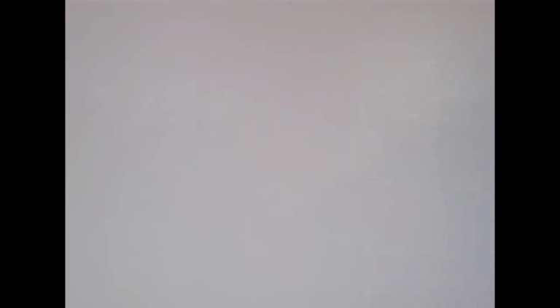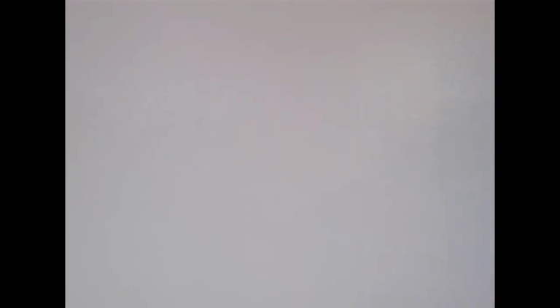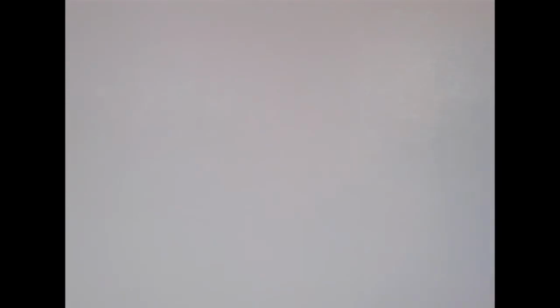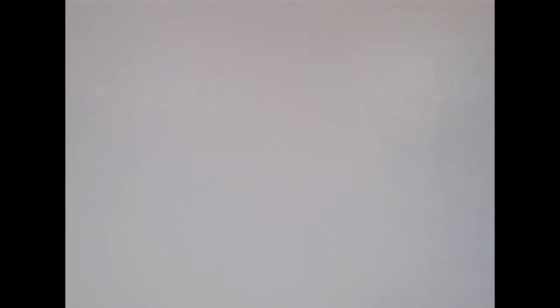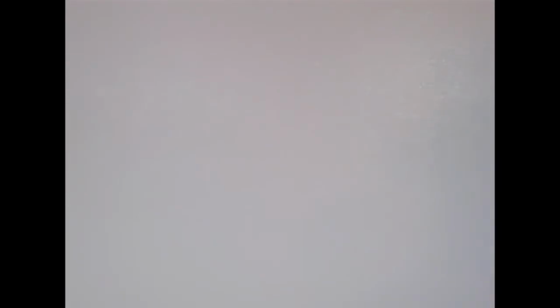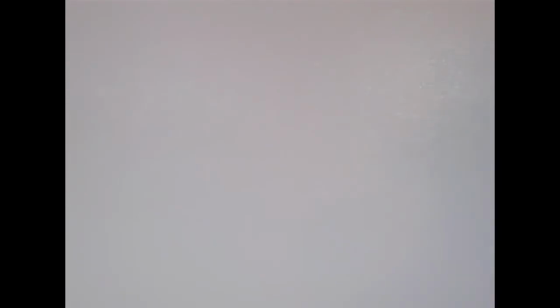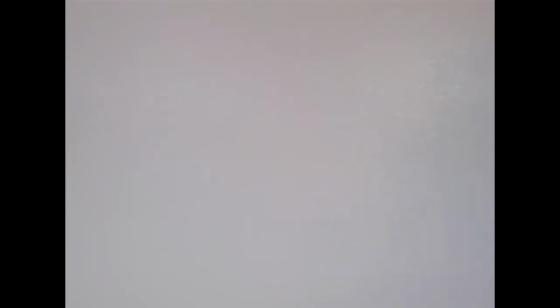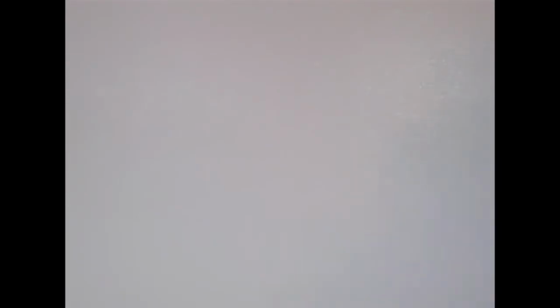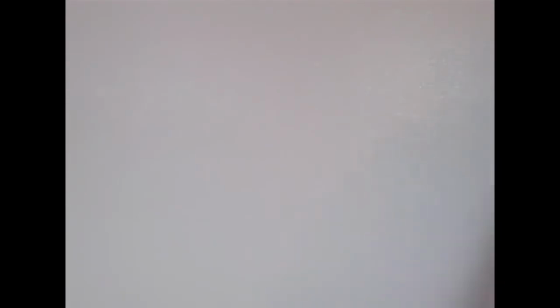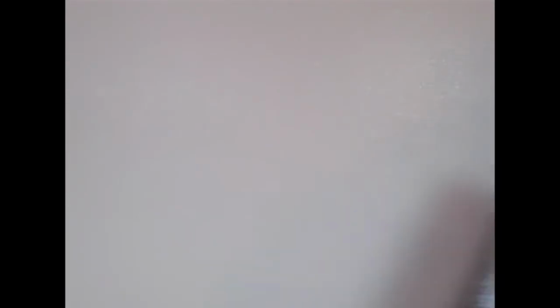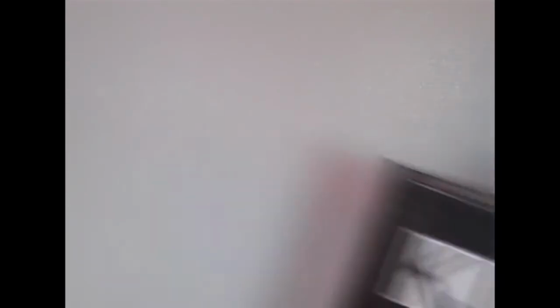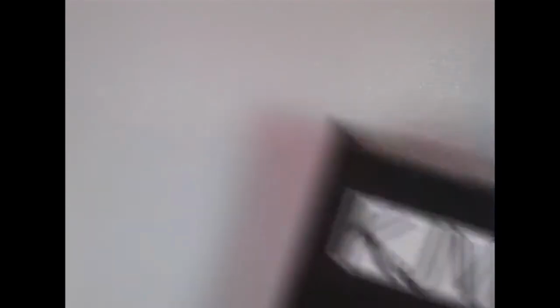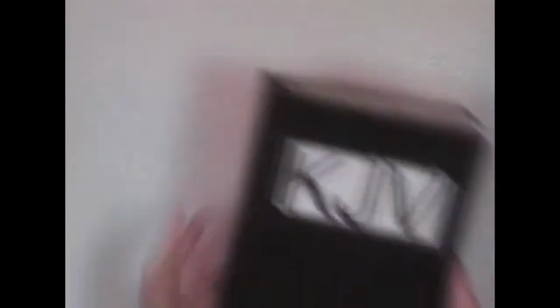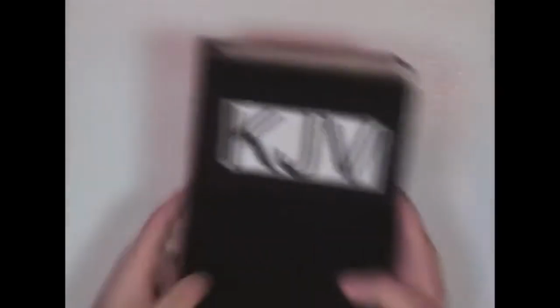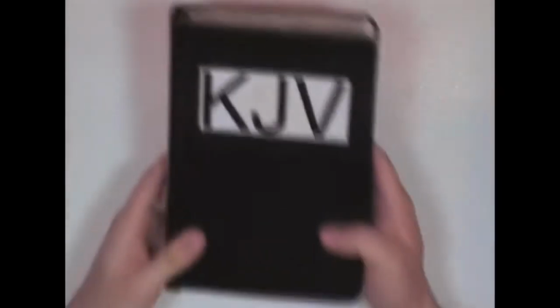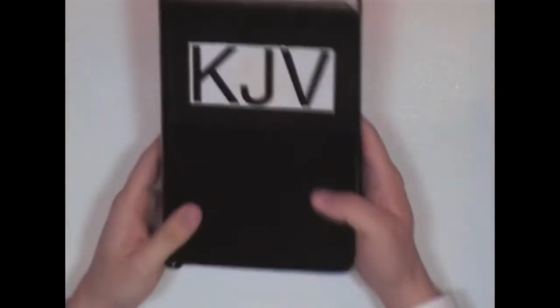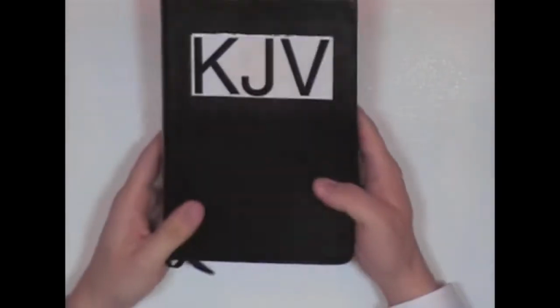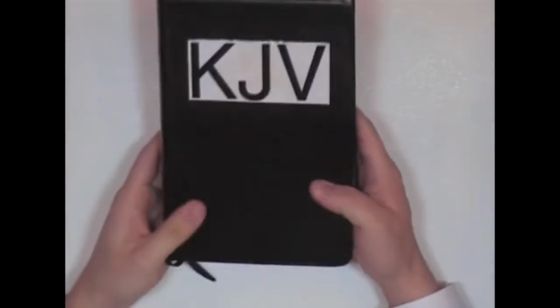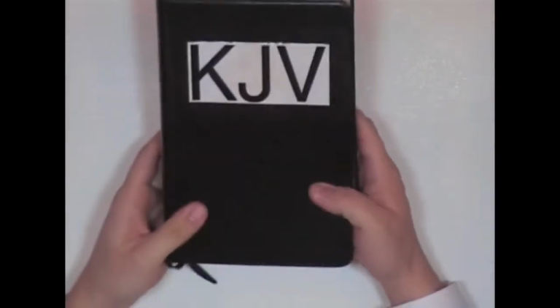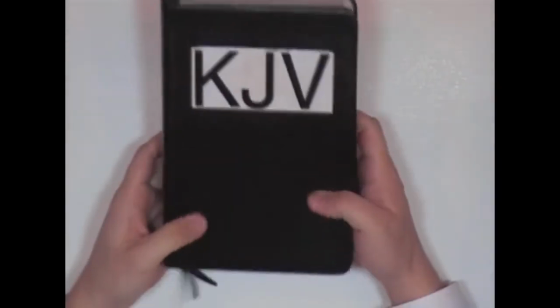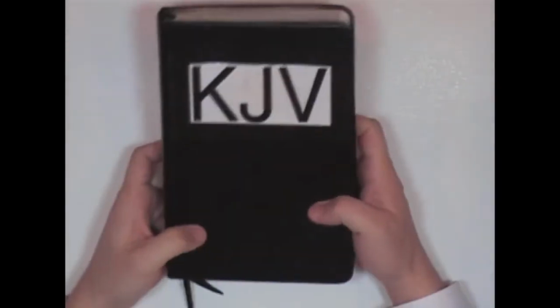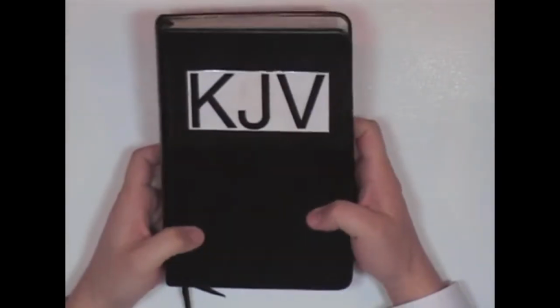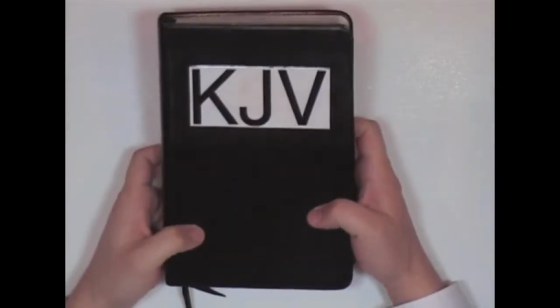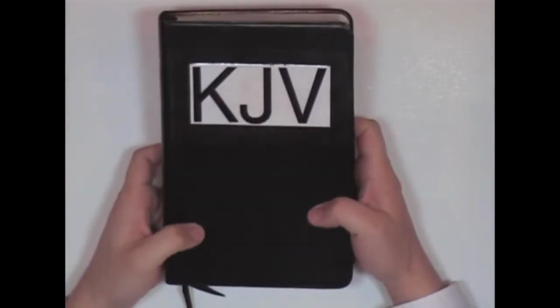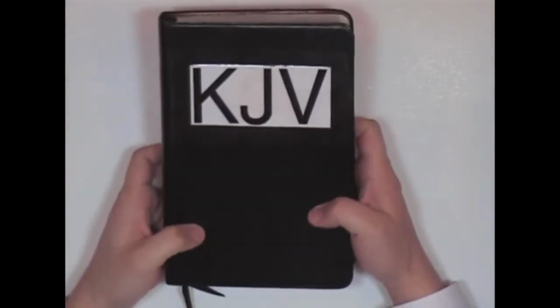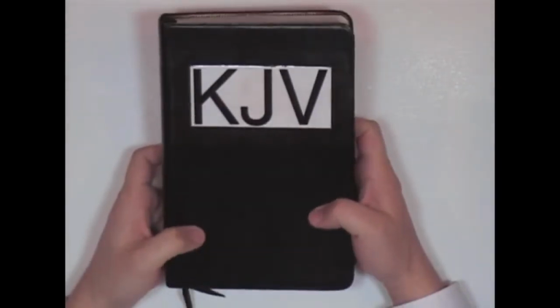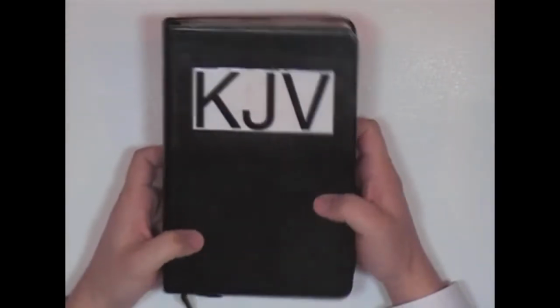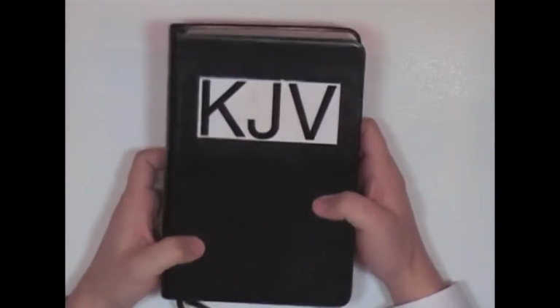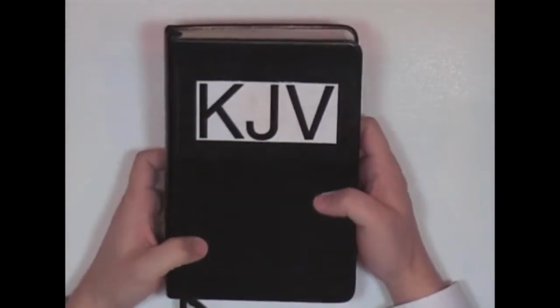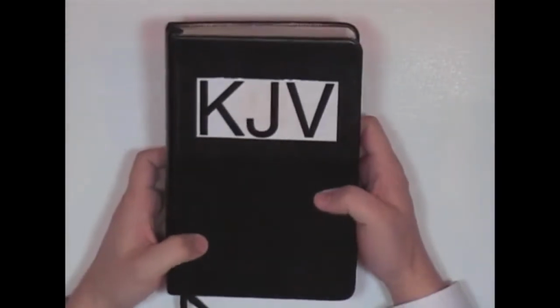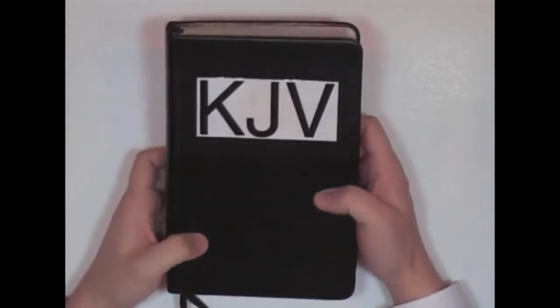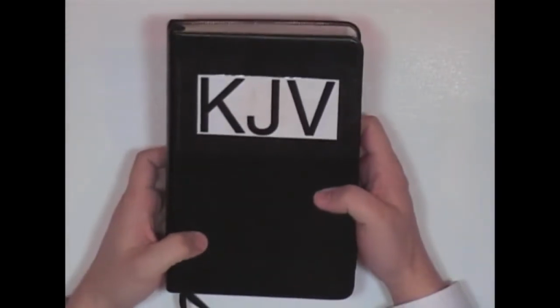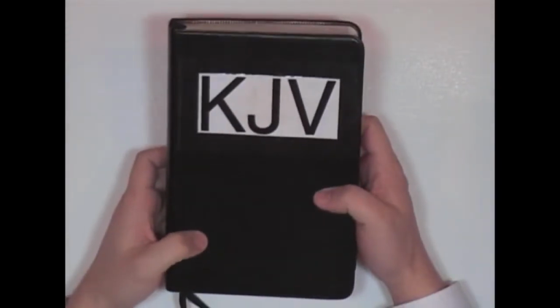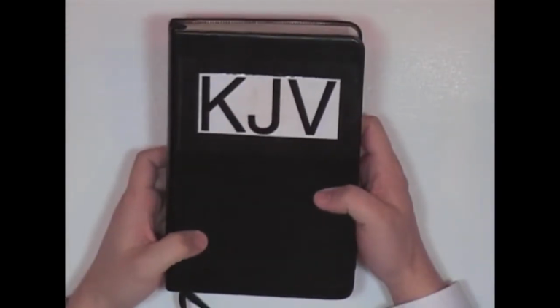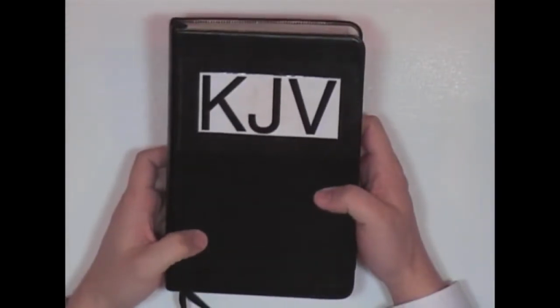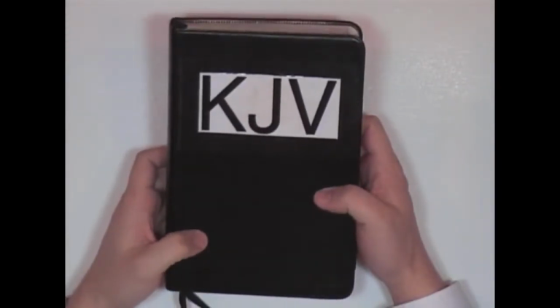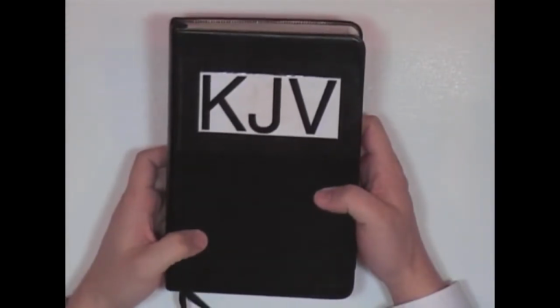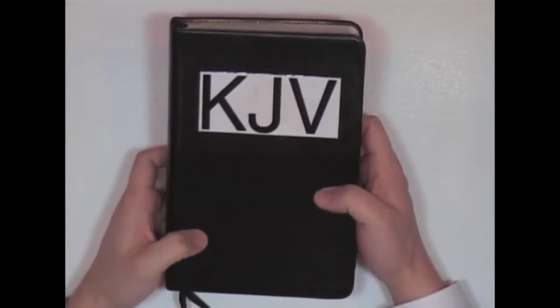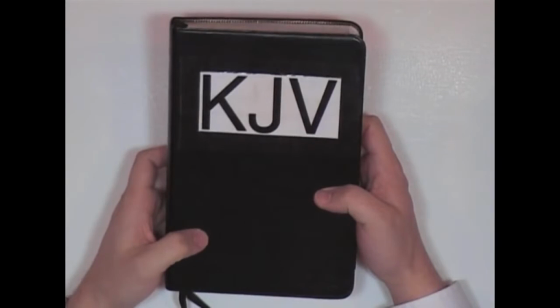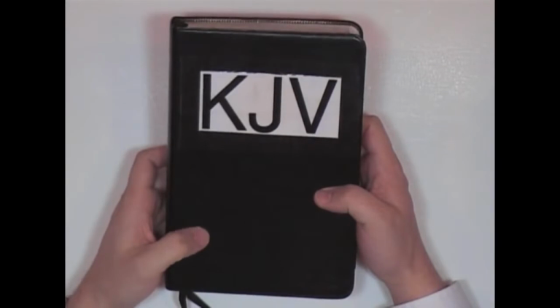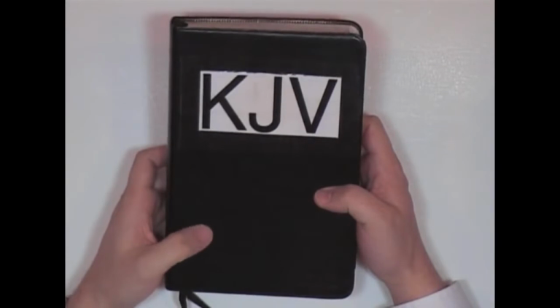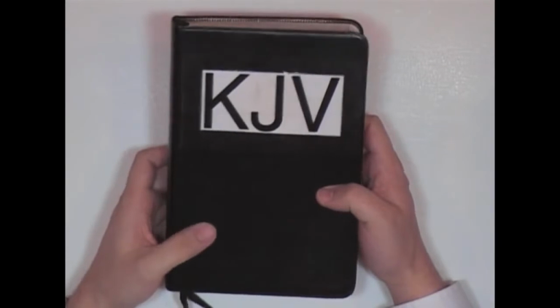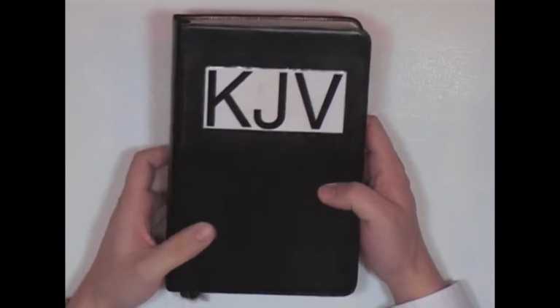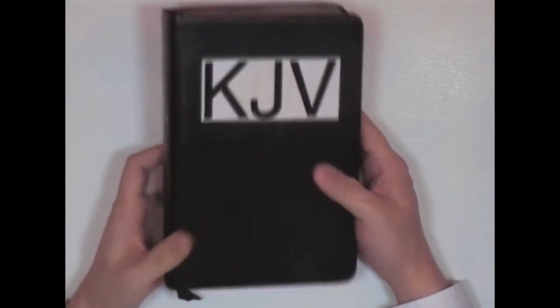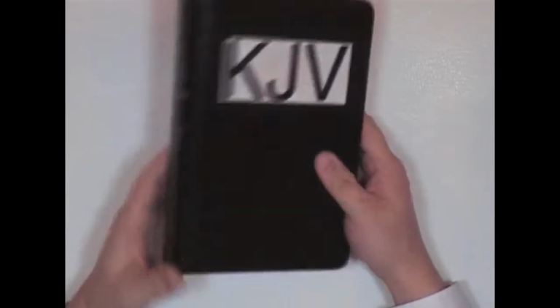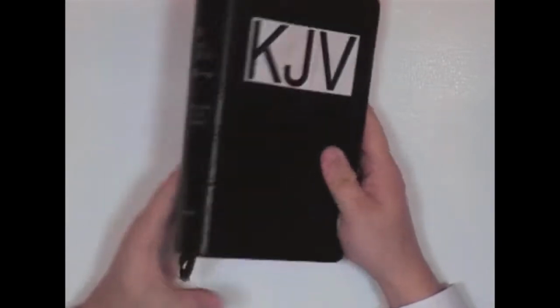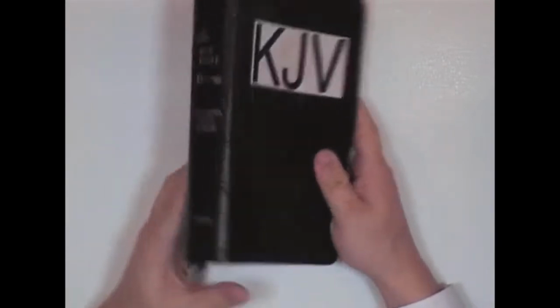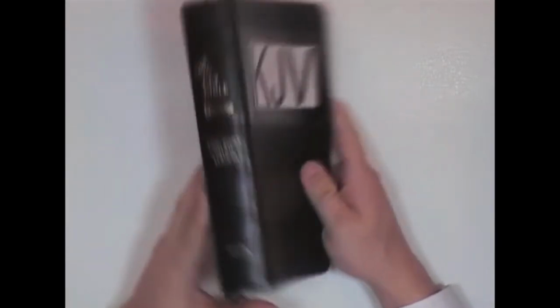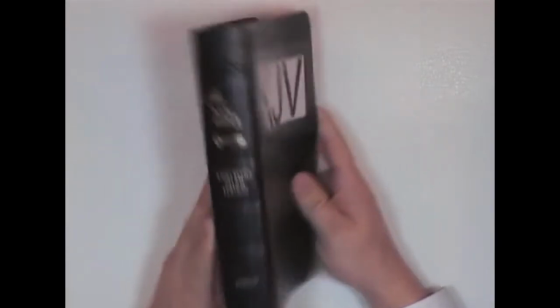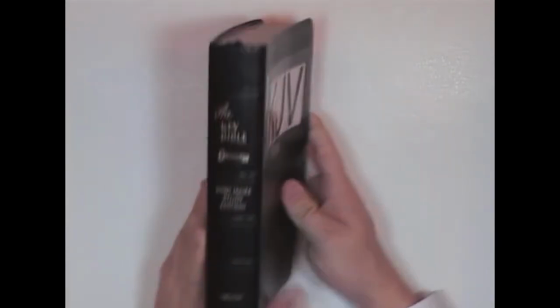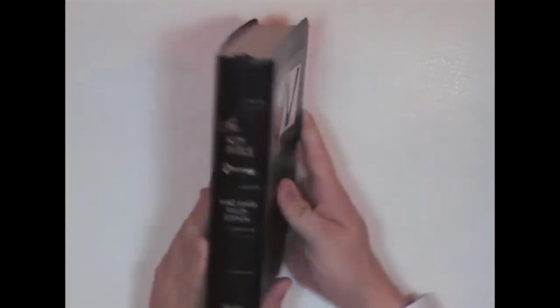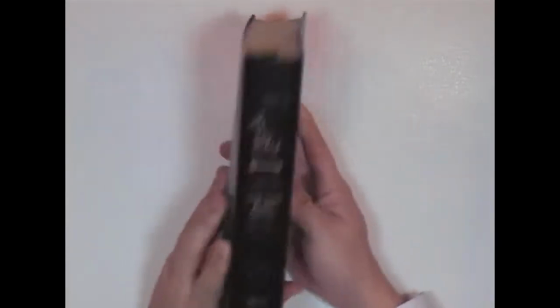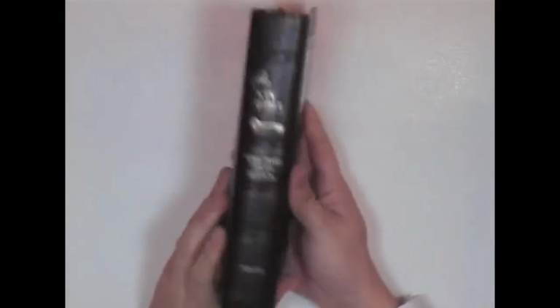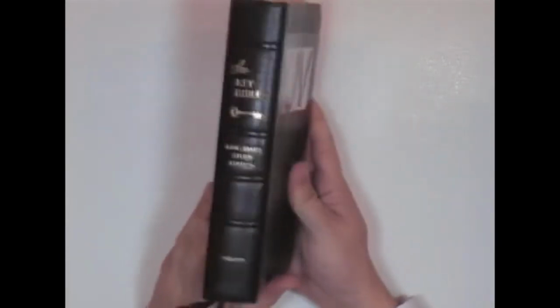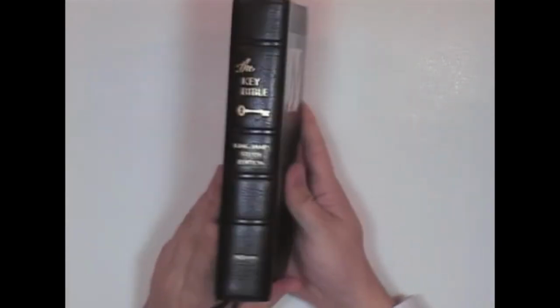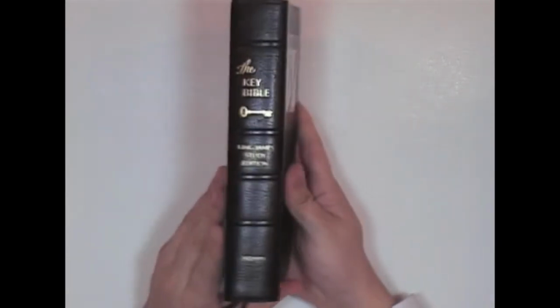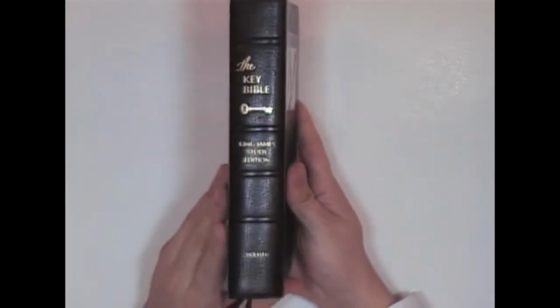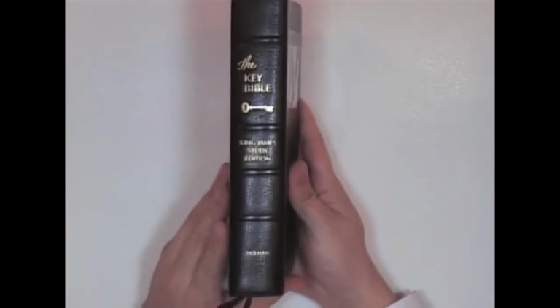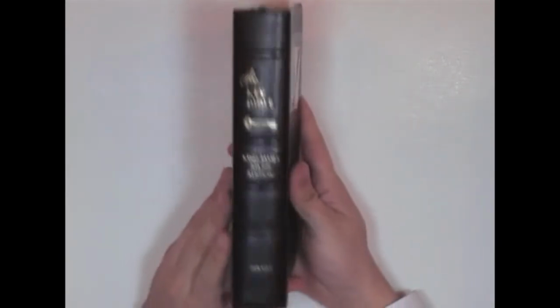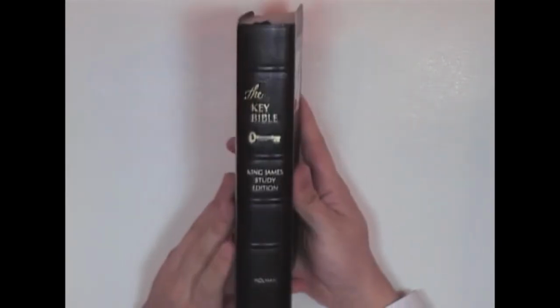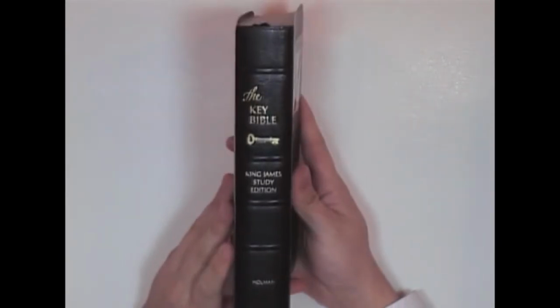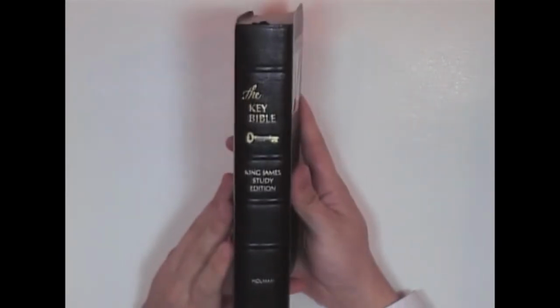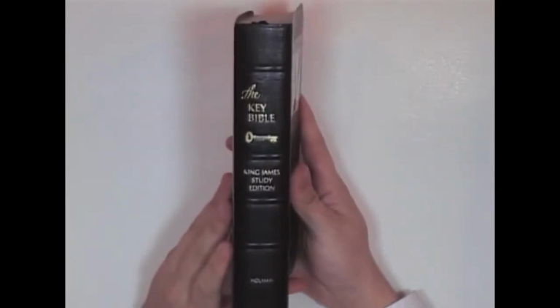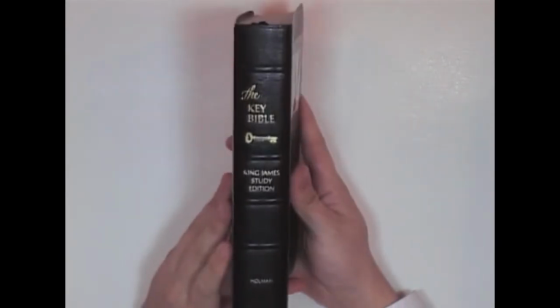Now here's another one. This is the one I use a lot in my videos — you've probably seen this if you've watched any of my videos. This is a Holman.